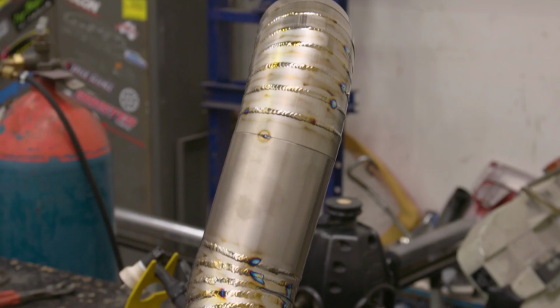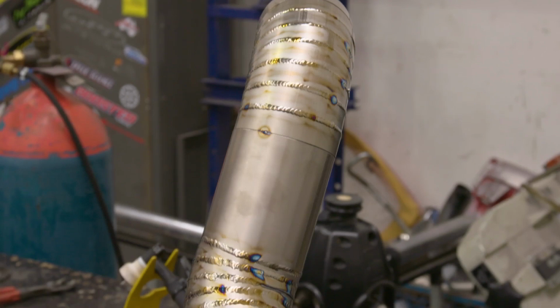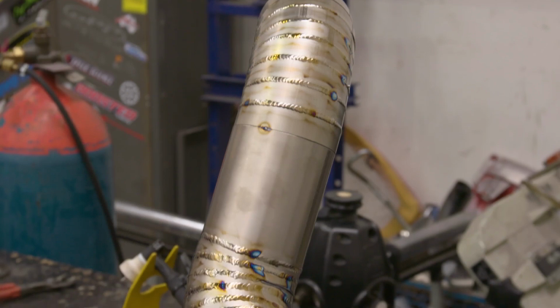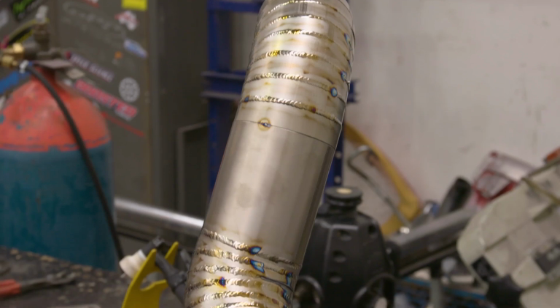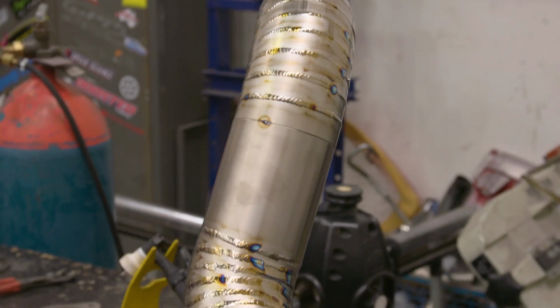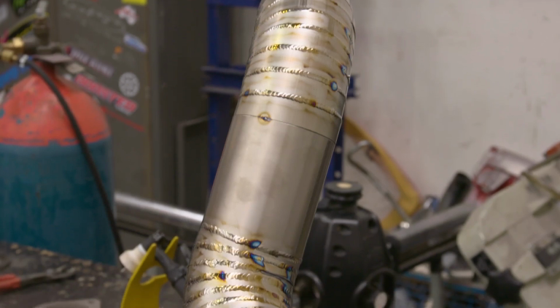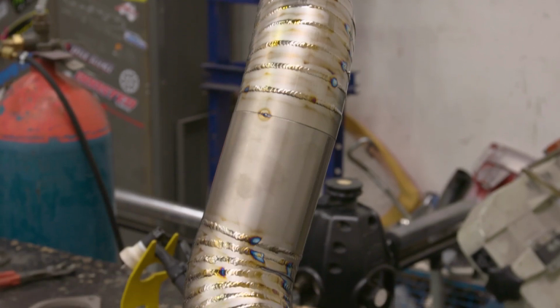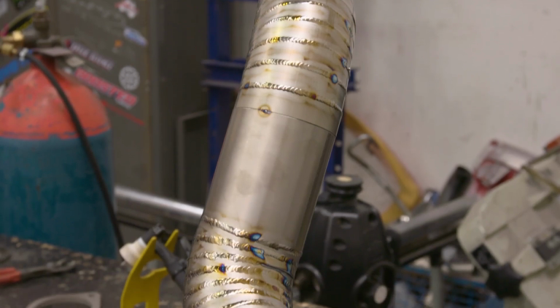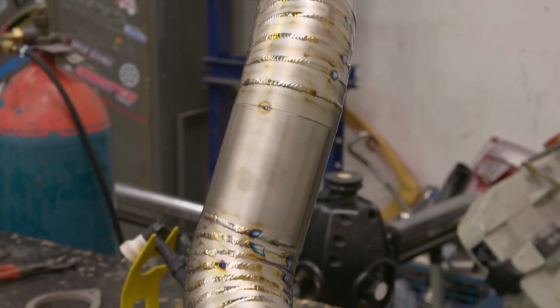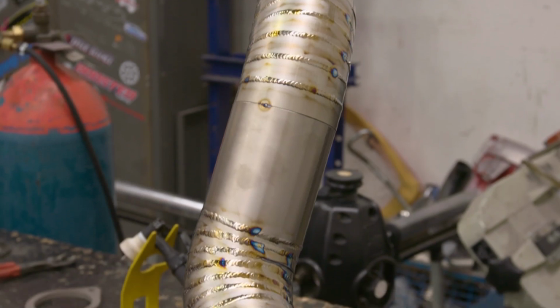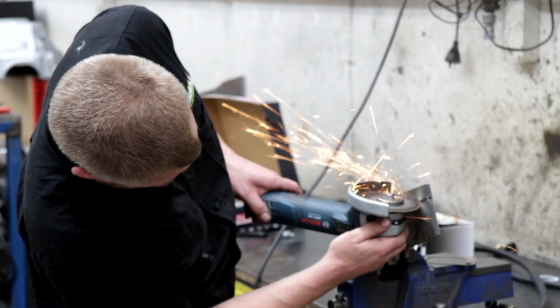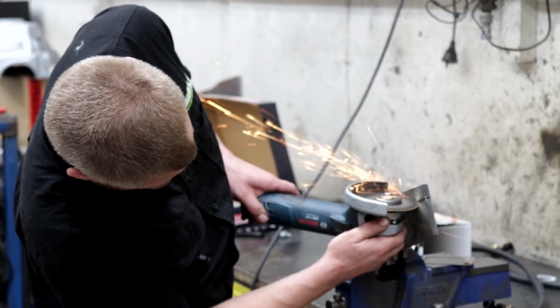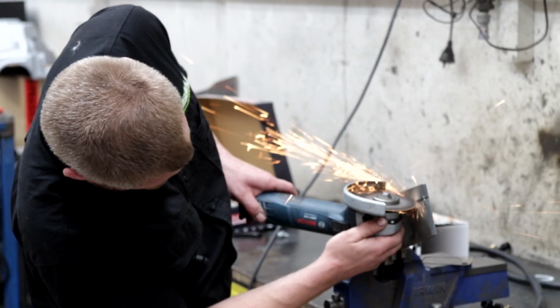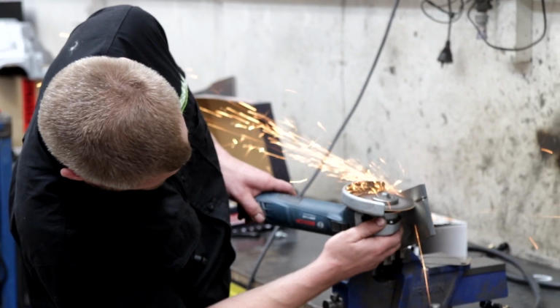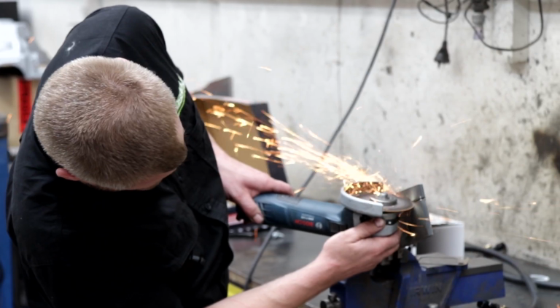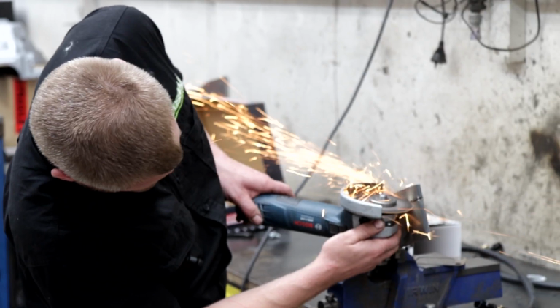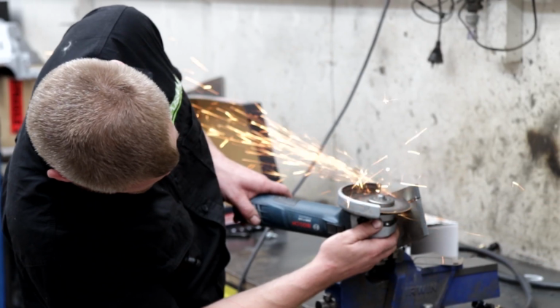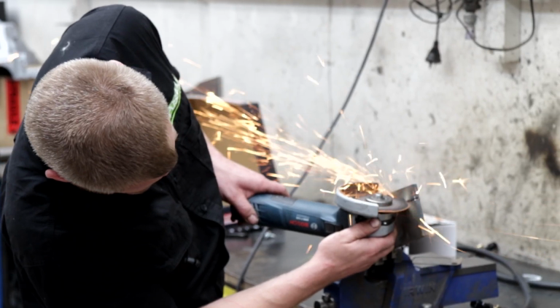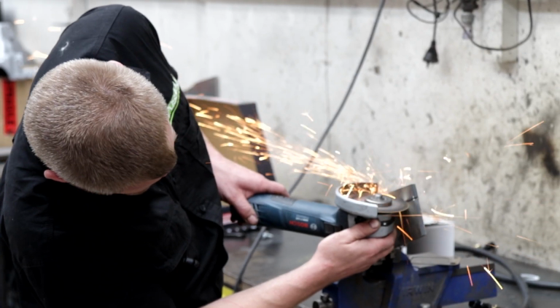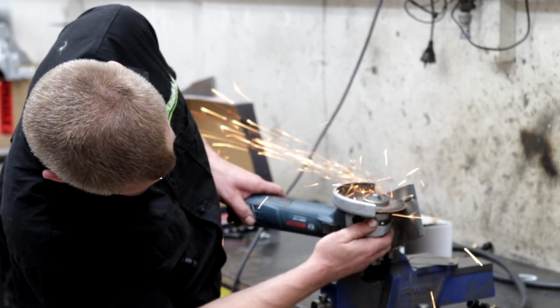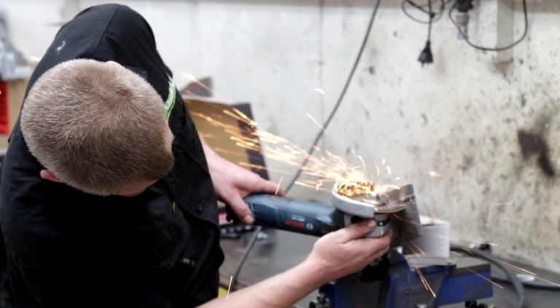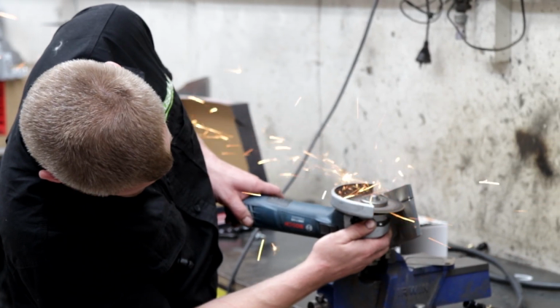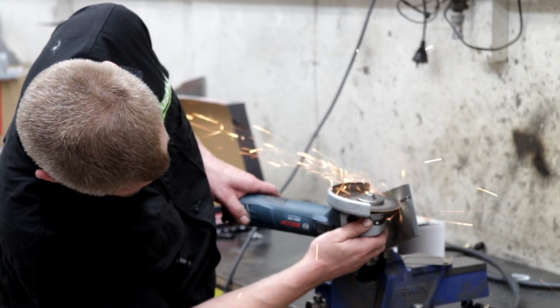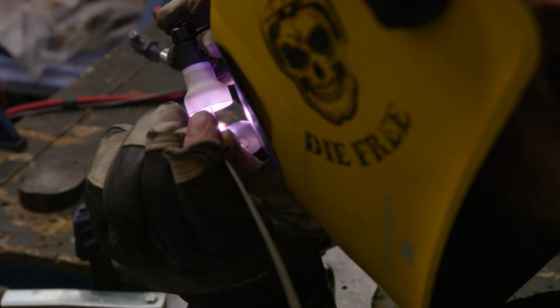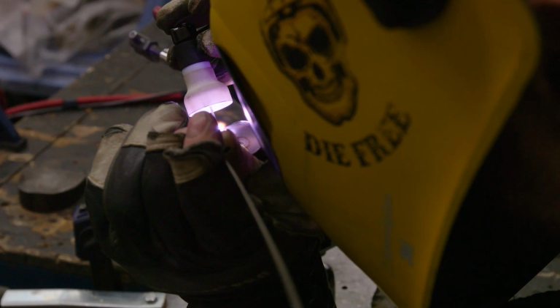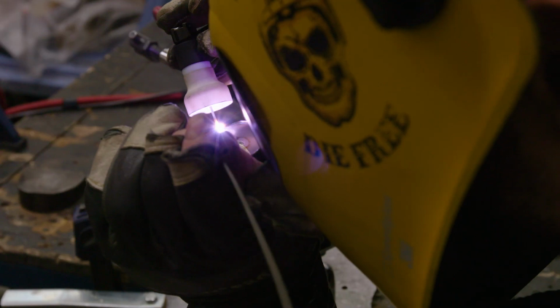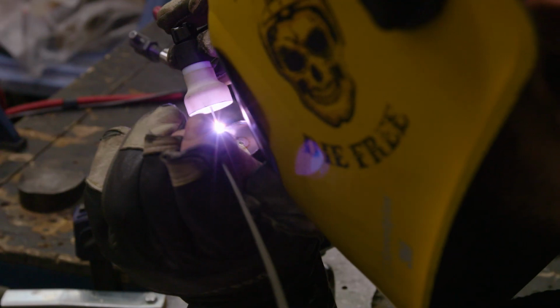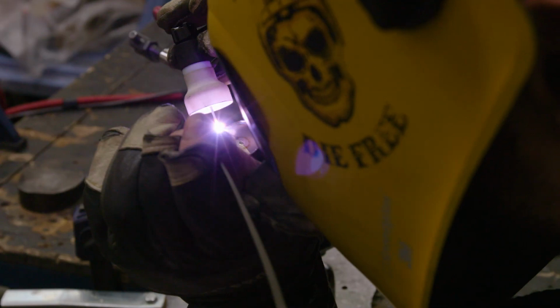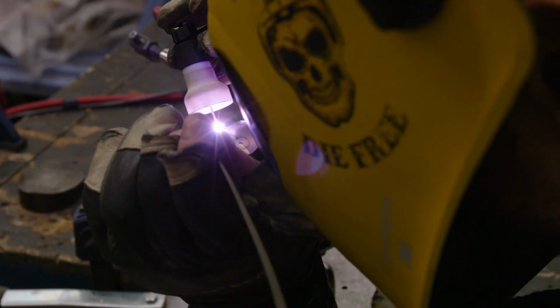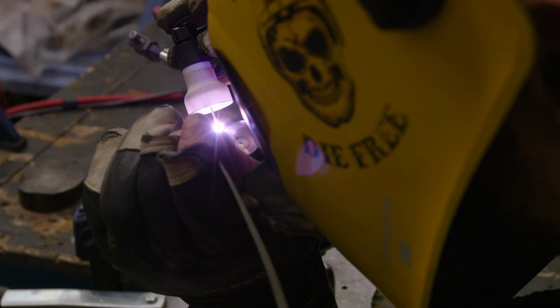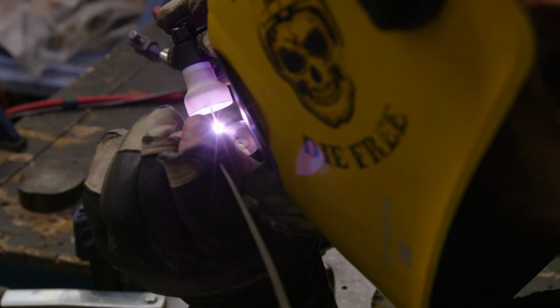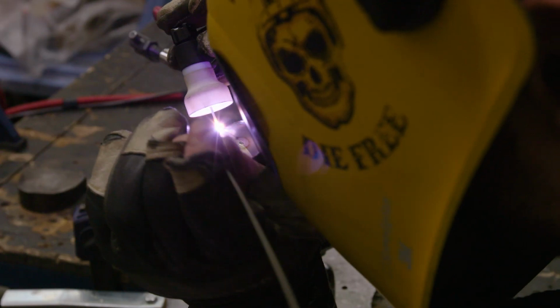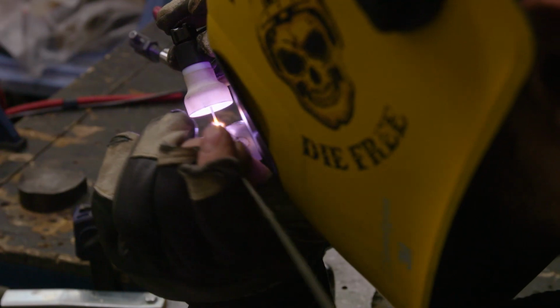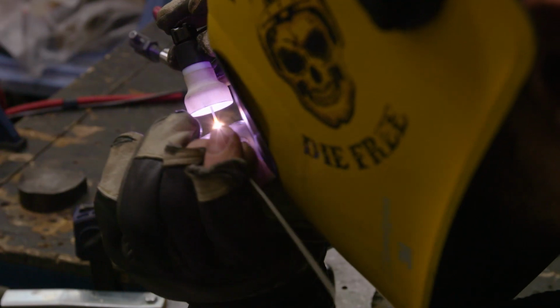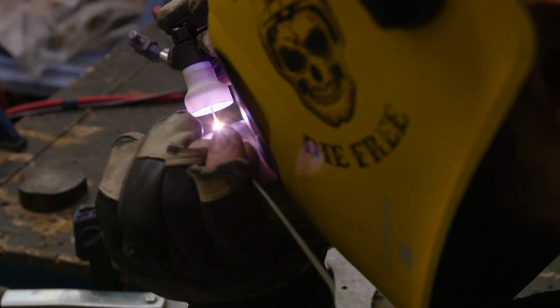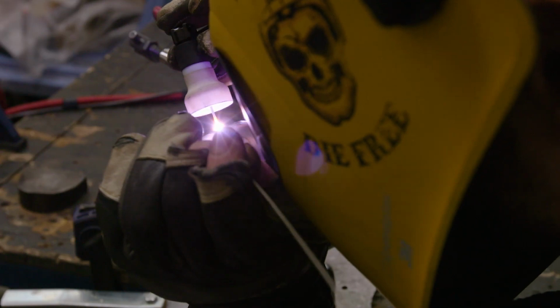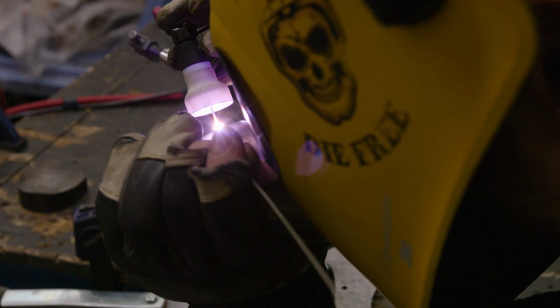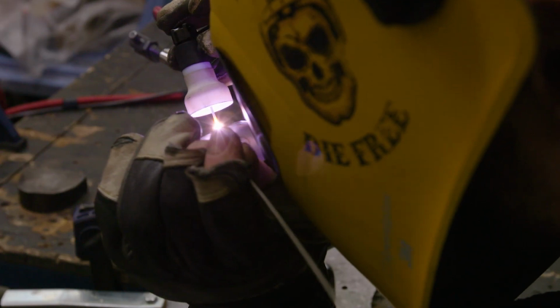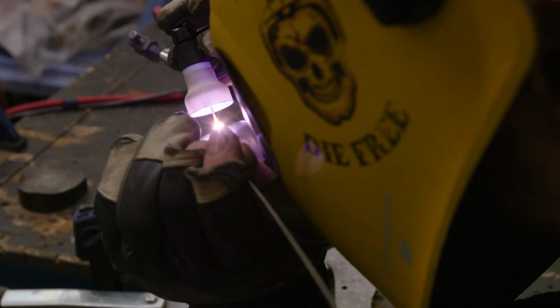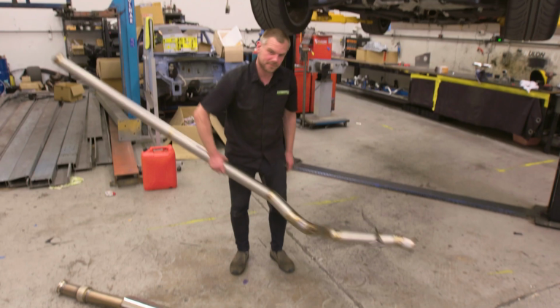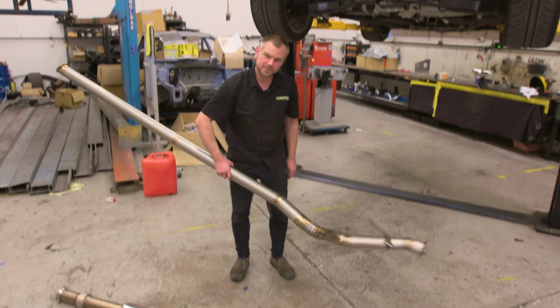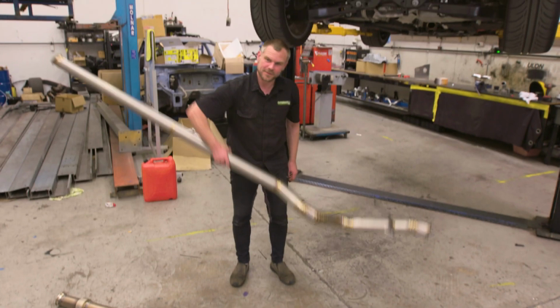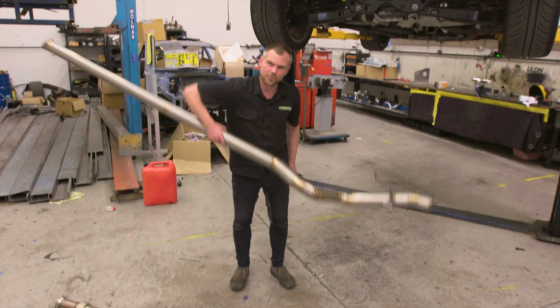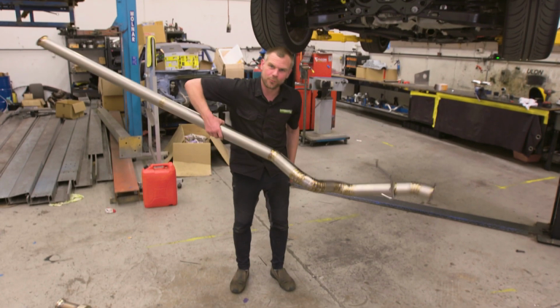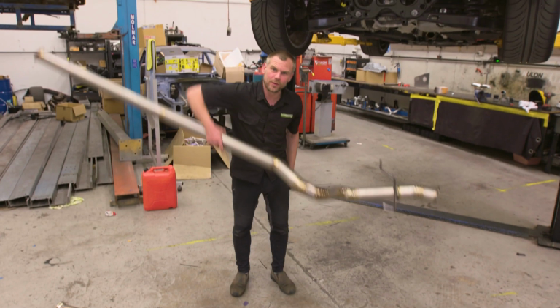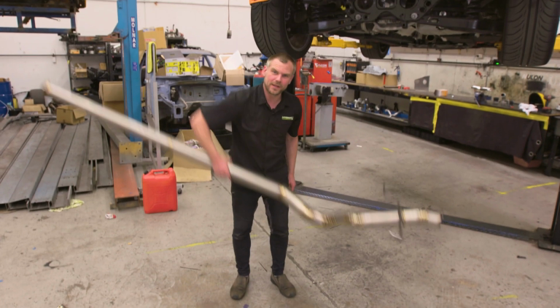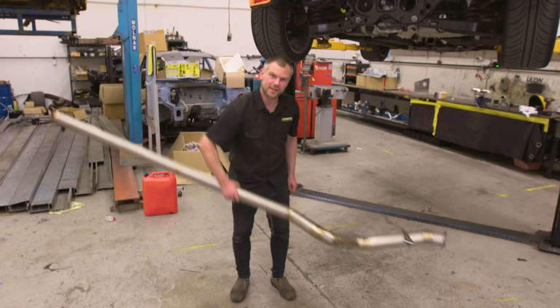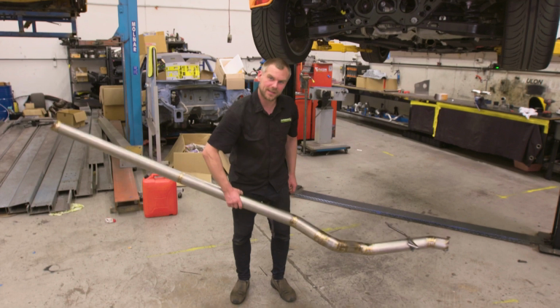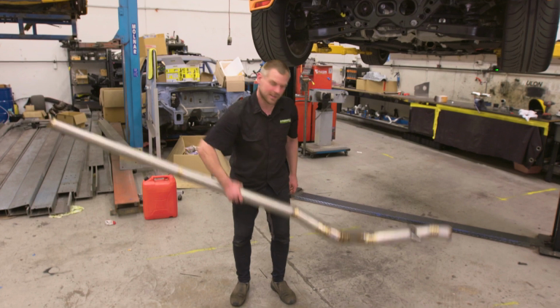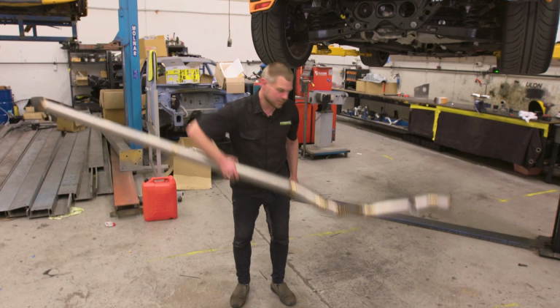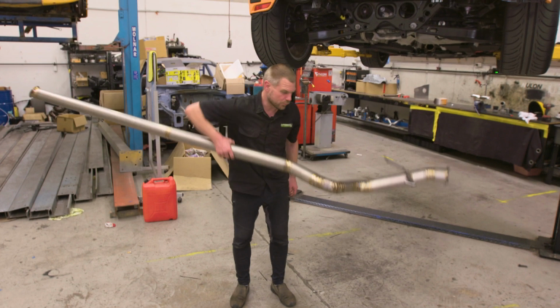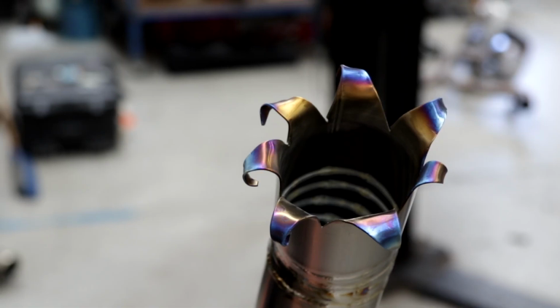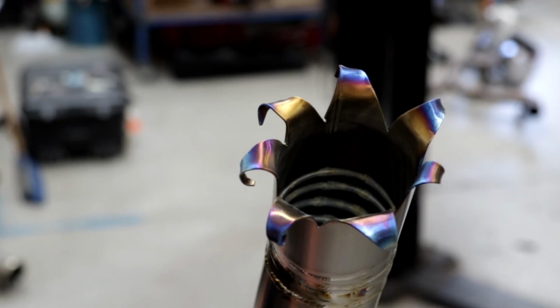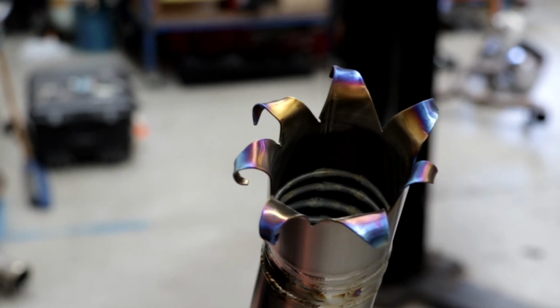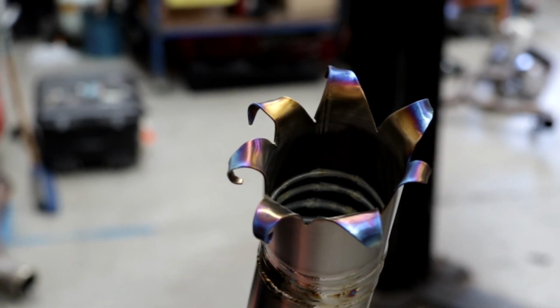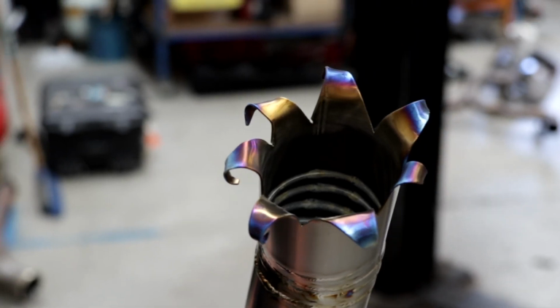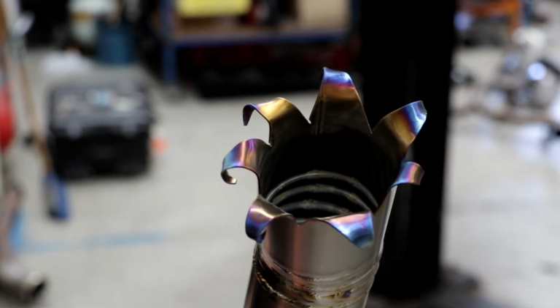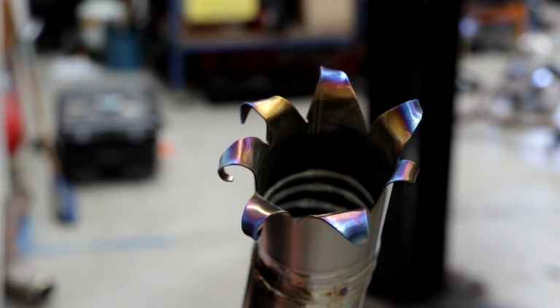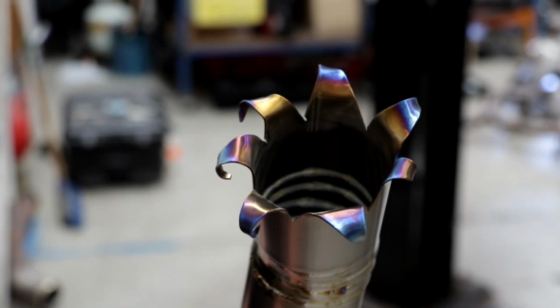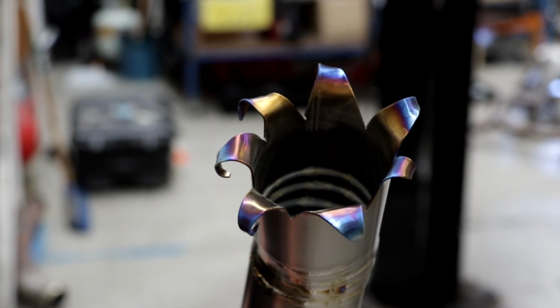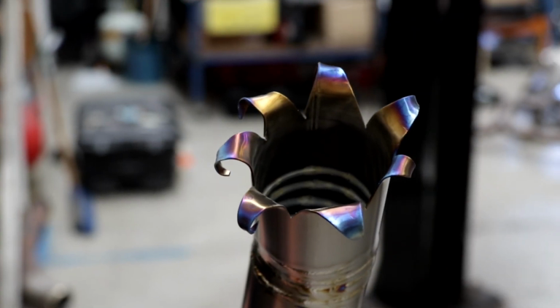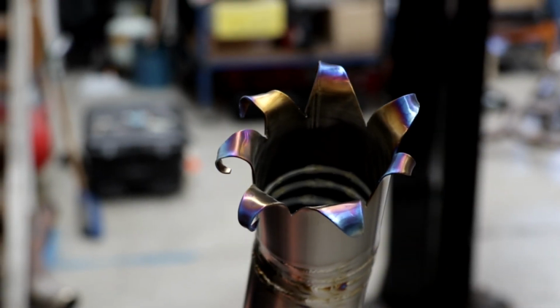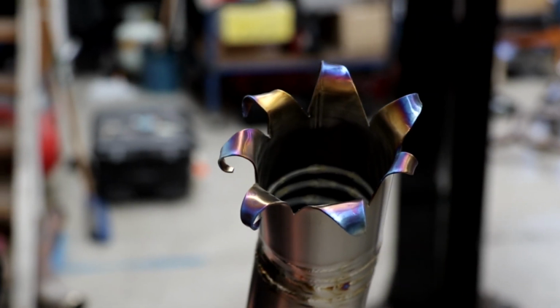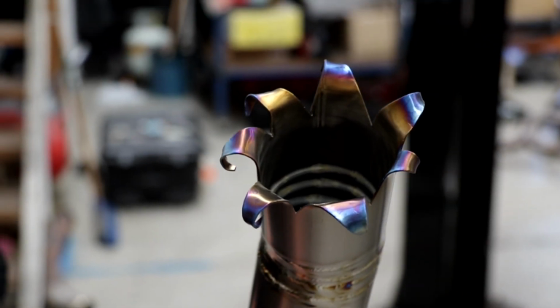In this episode of Day Job, presented by SparesBox, we fabricate a custom titanium exhaust for our GR Yaris.